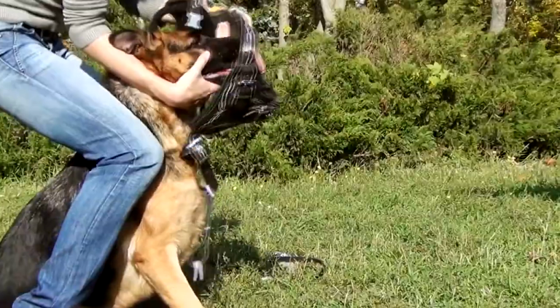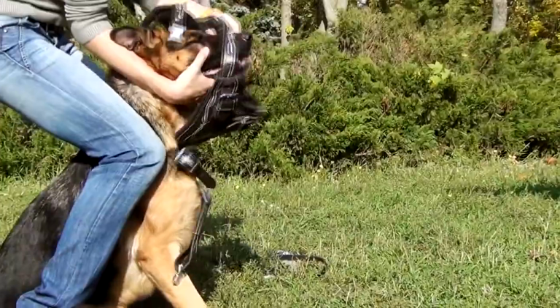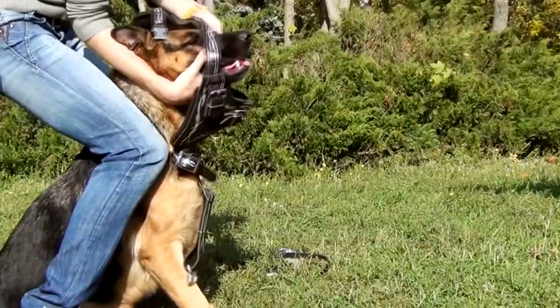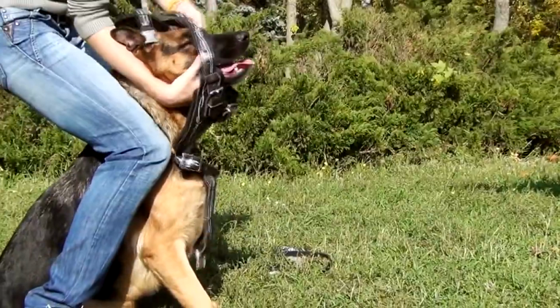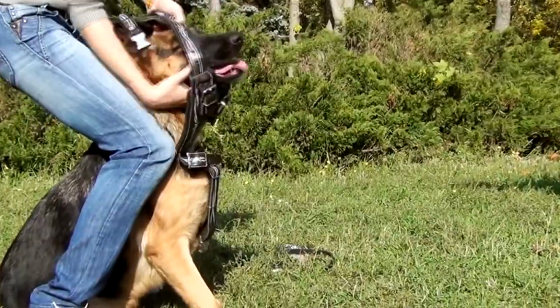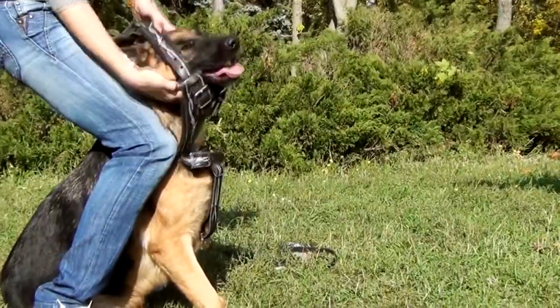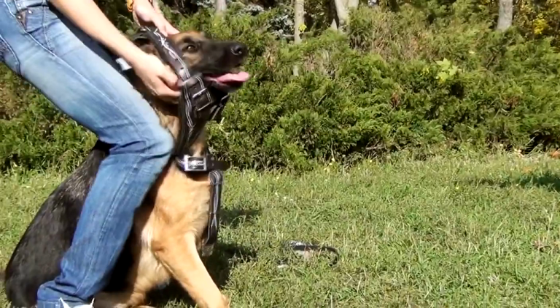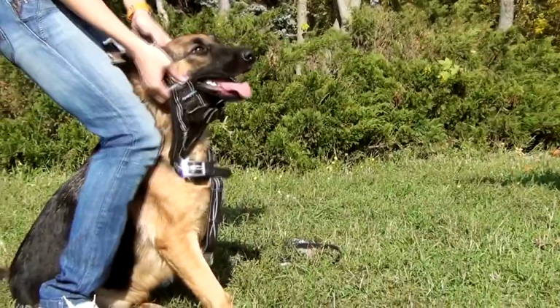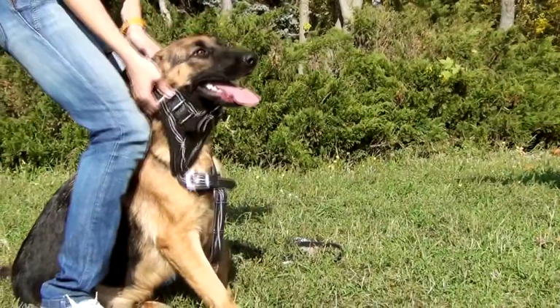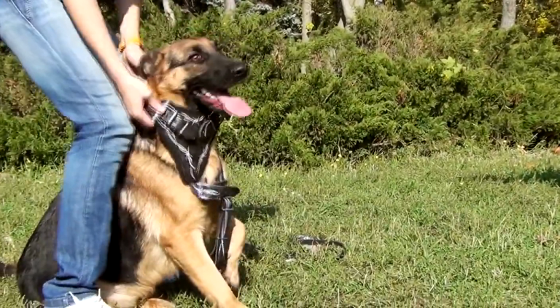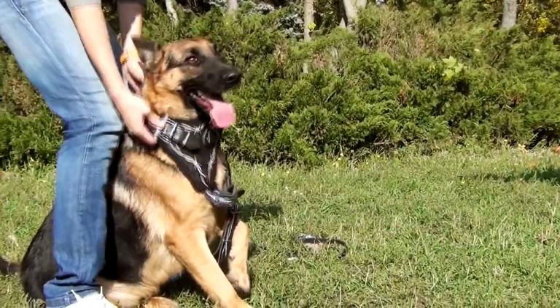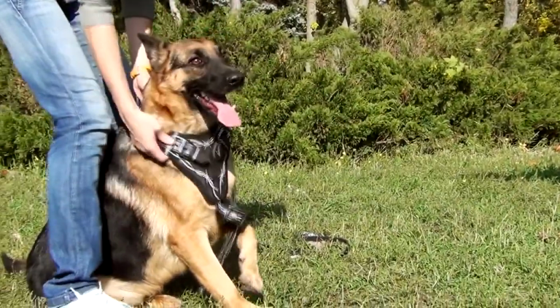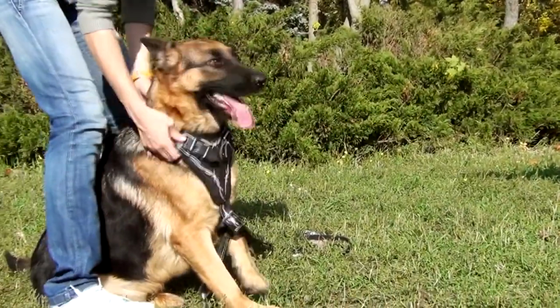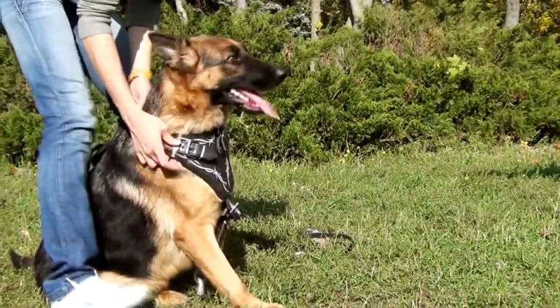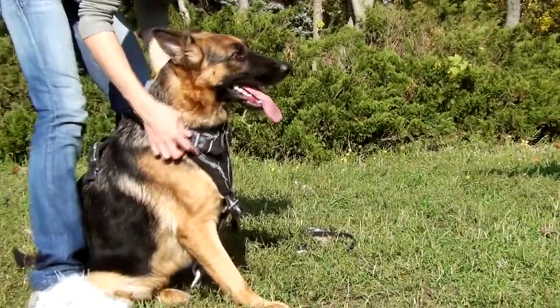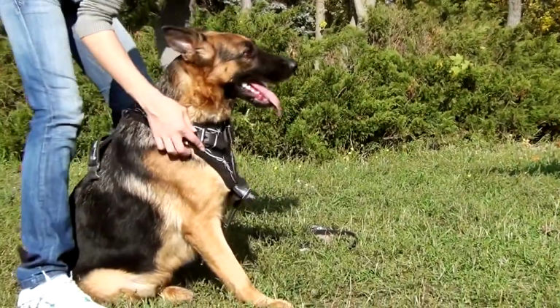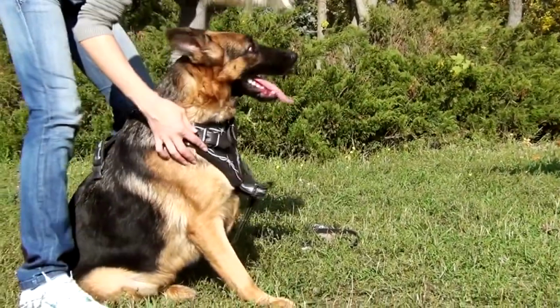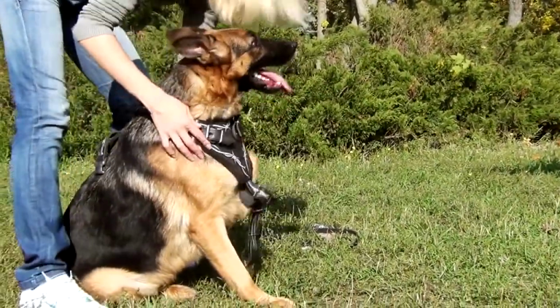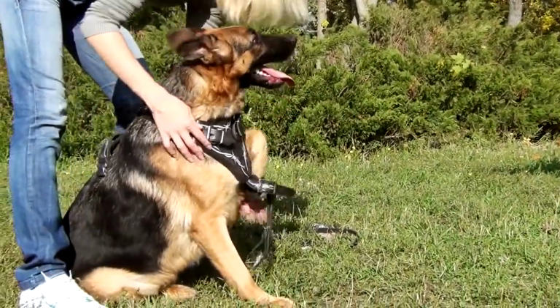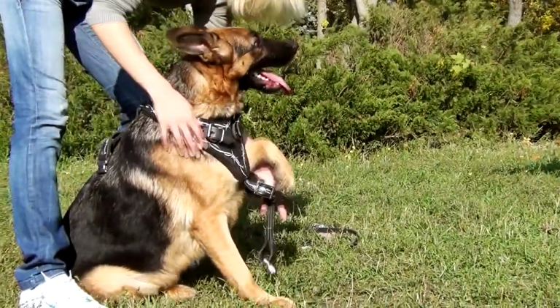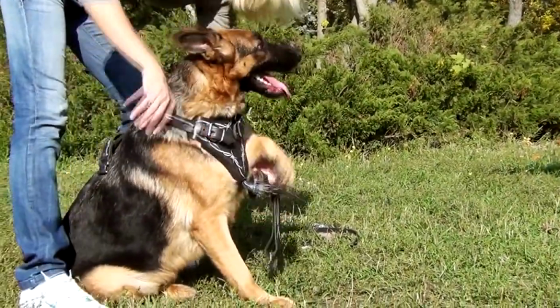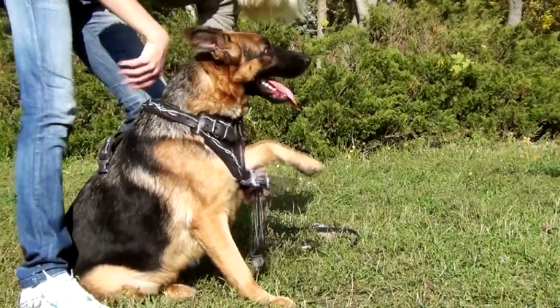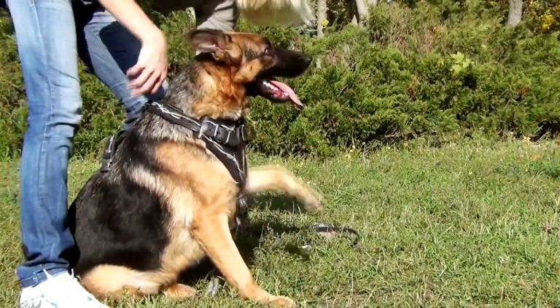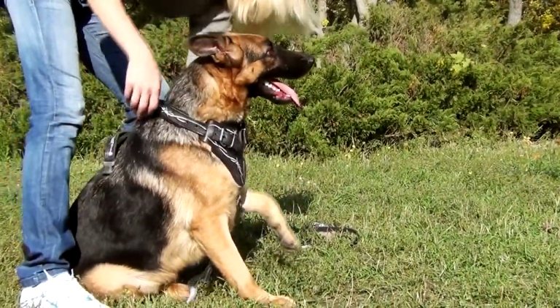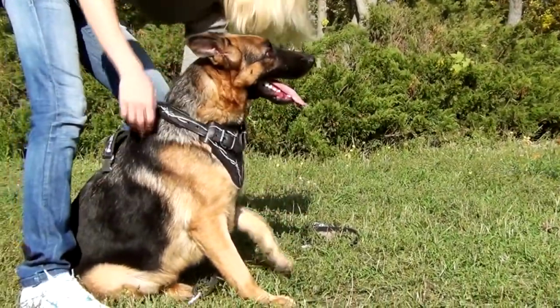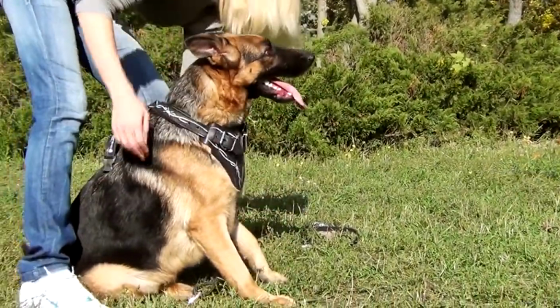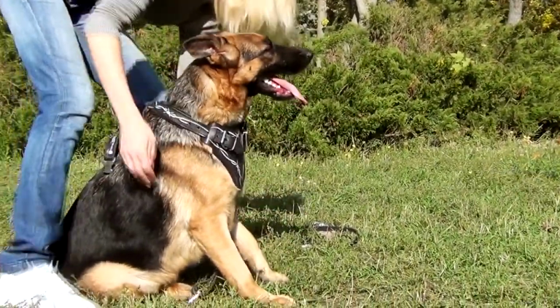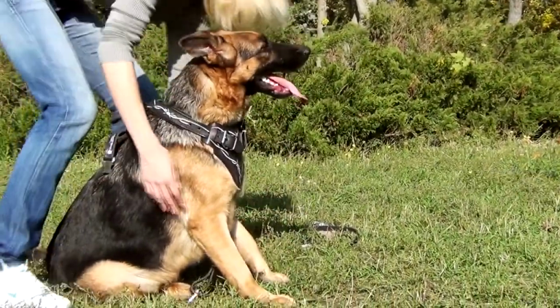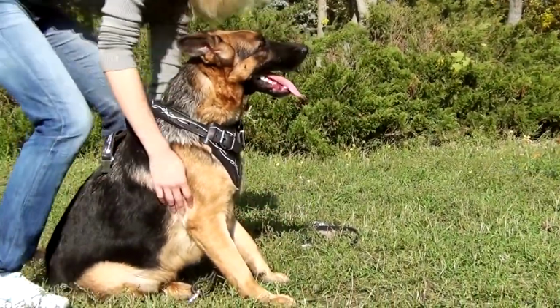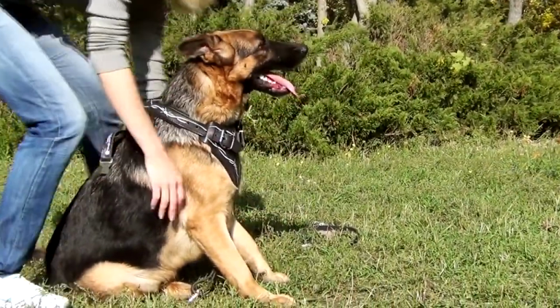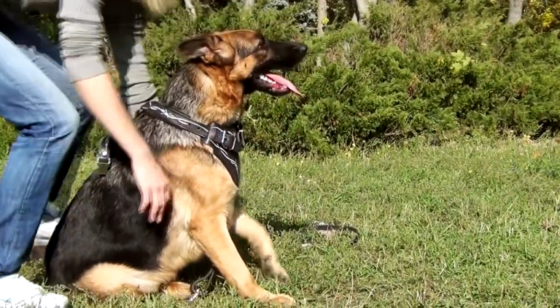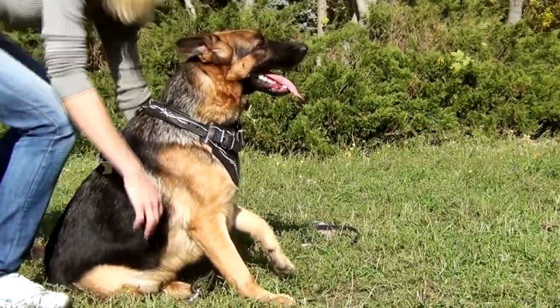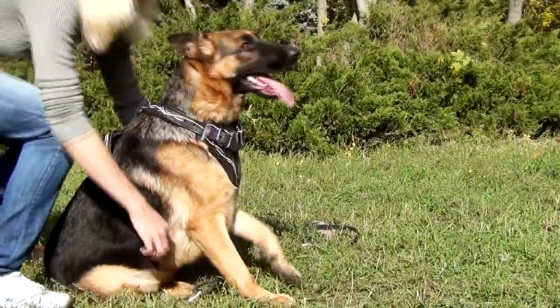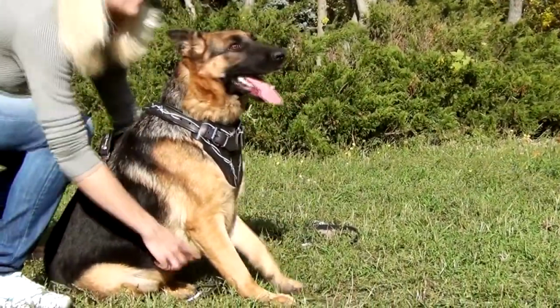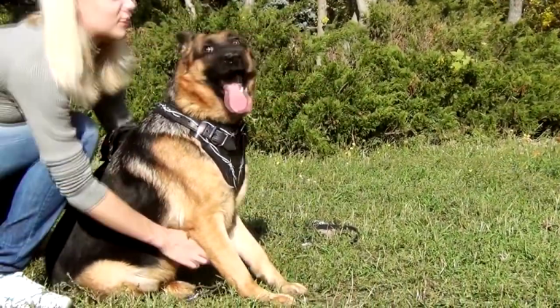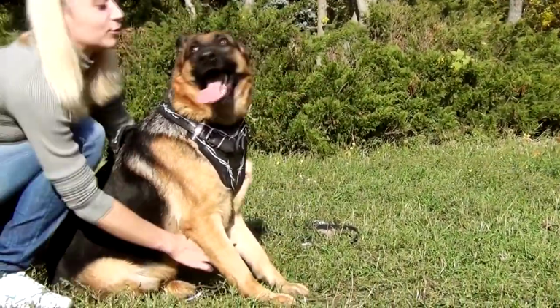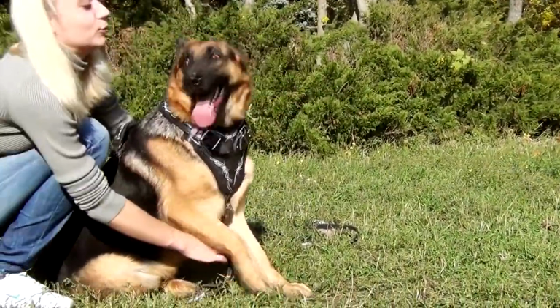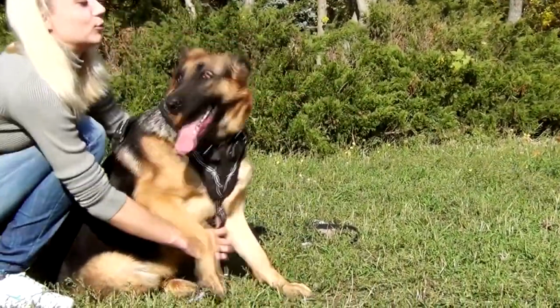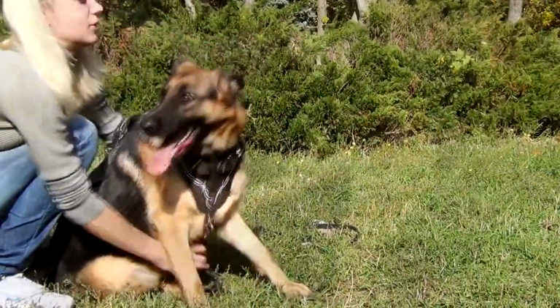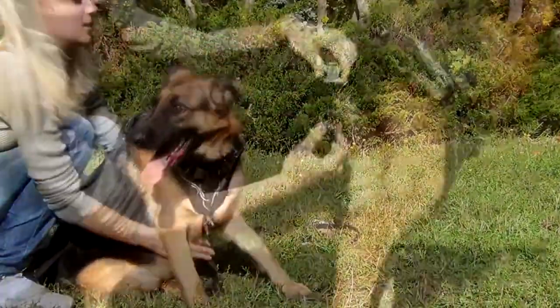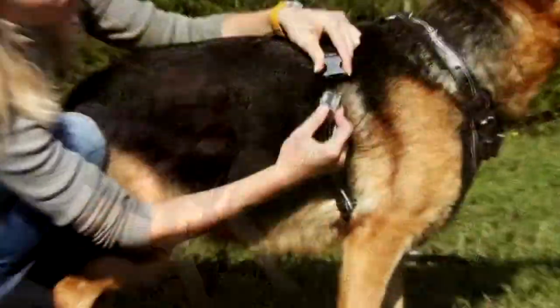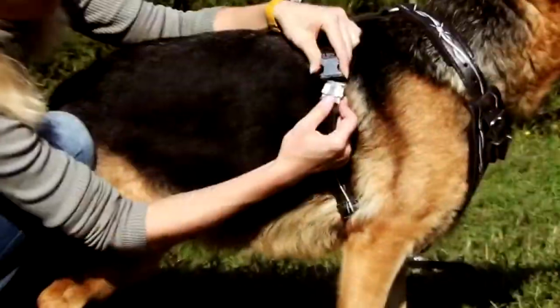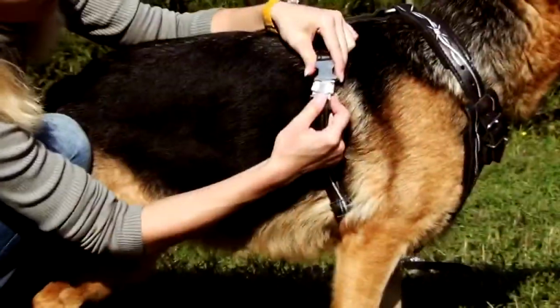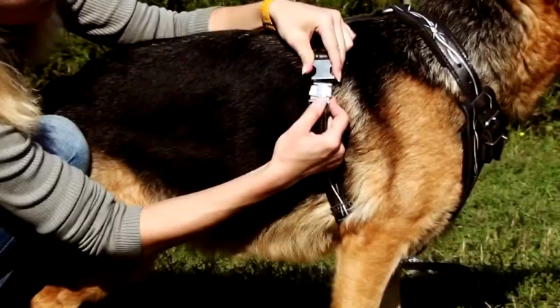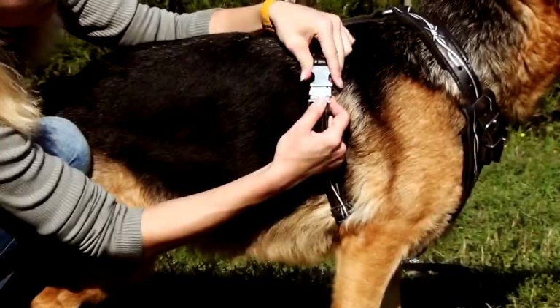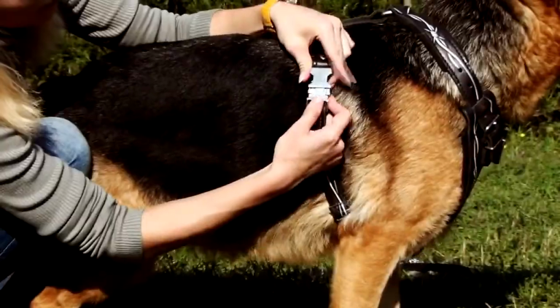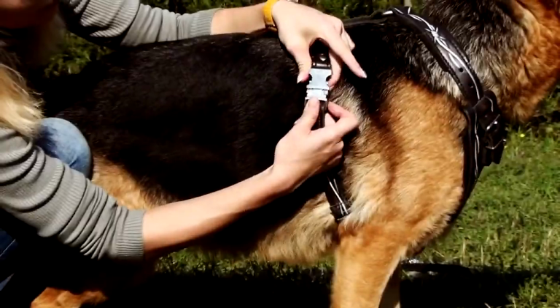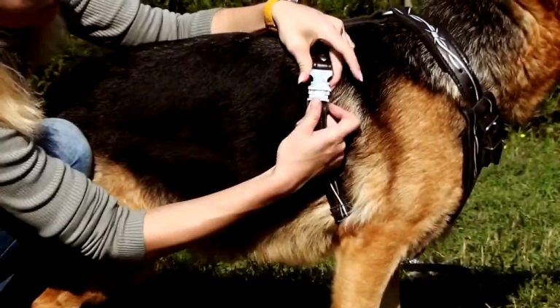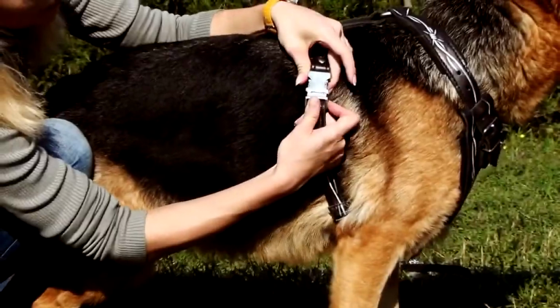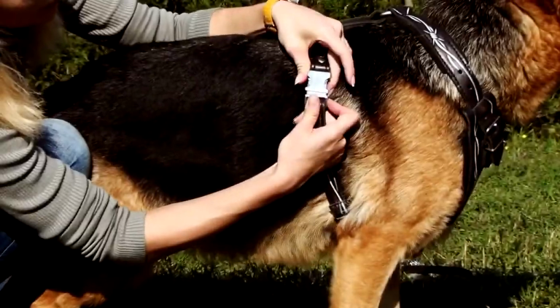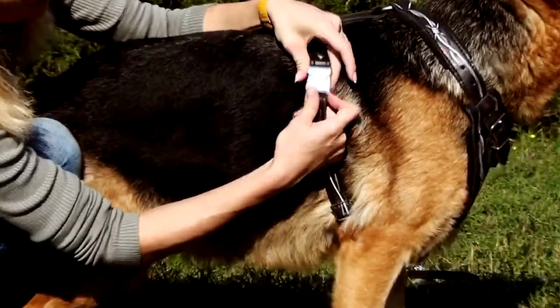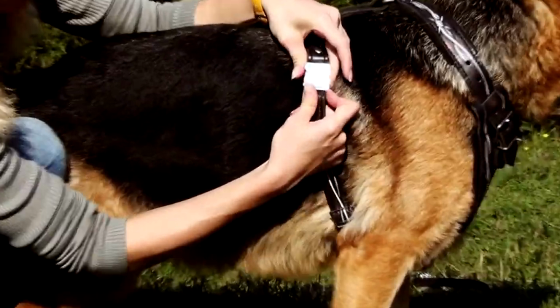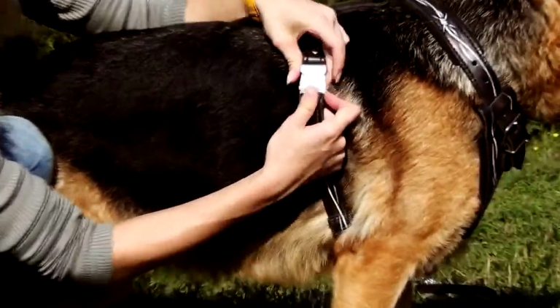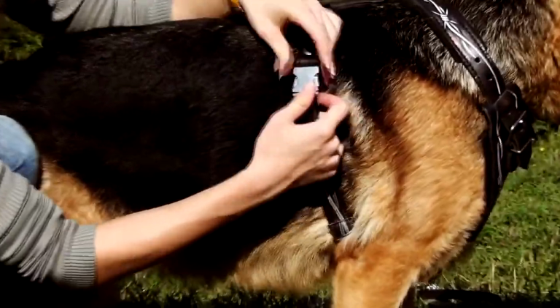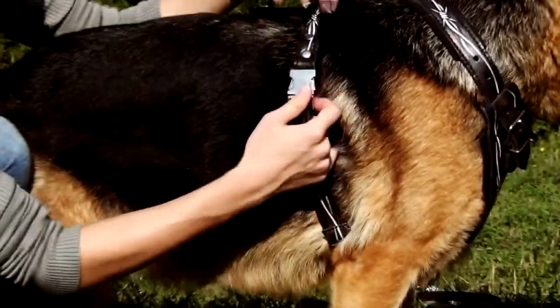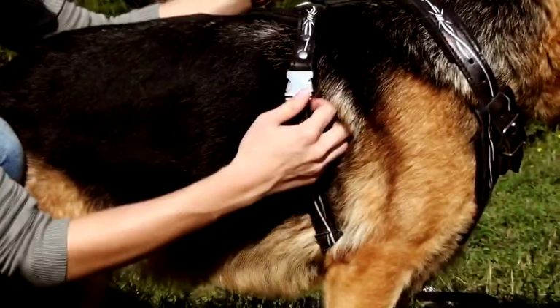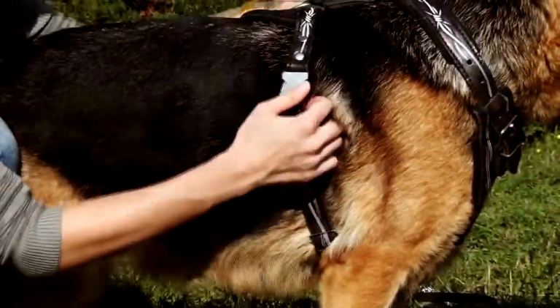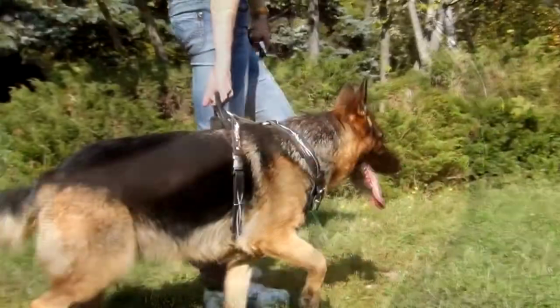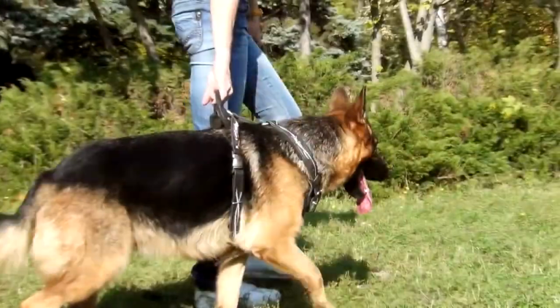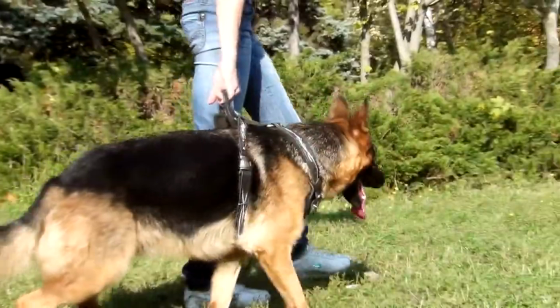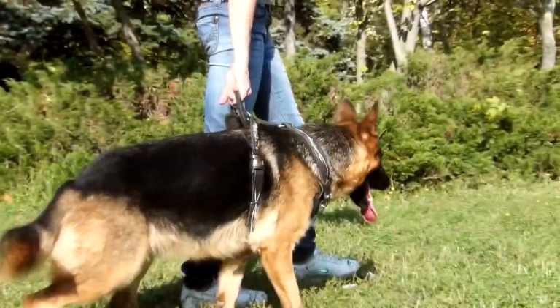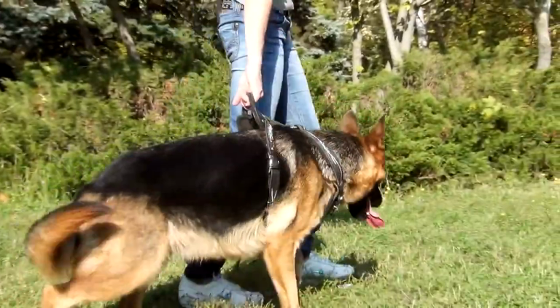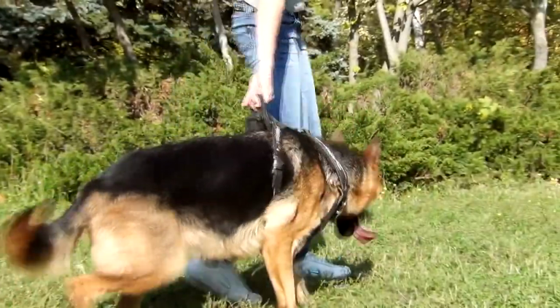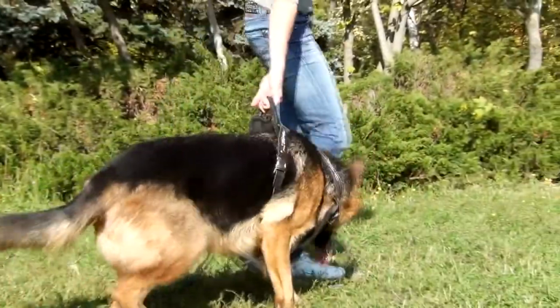Don't forget to apply special care product for genuine full grain leather. This harness will serve your dog for years.